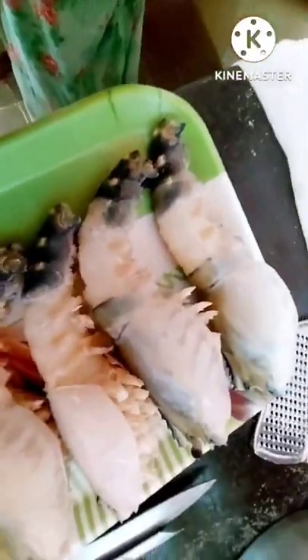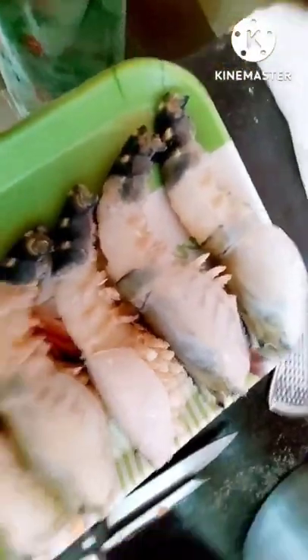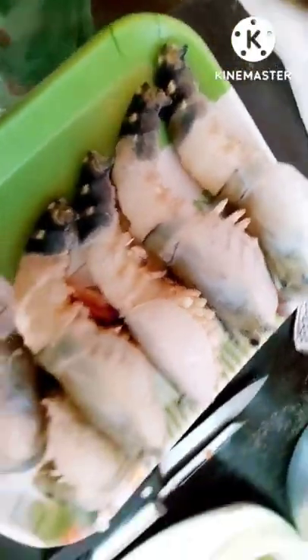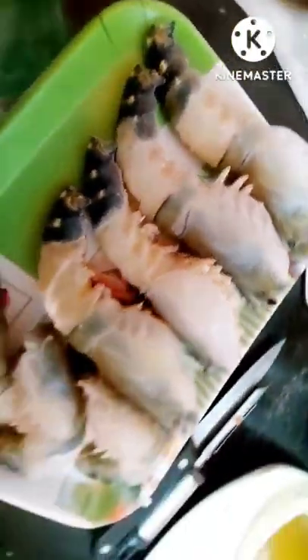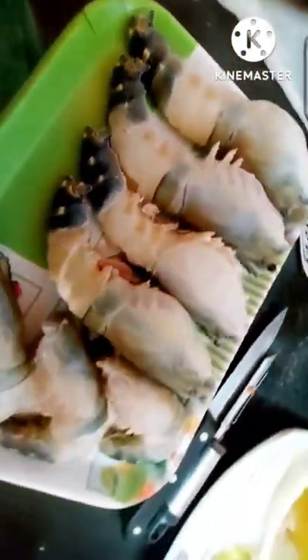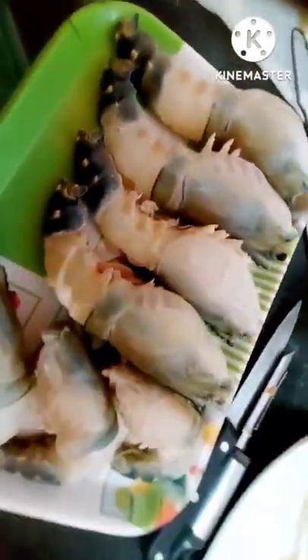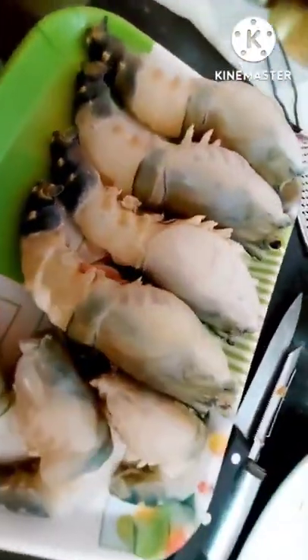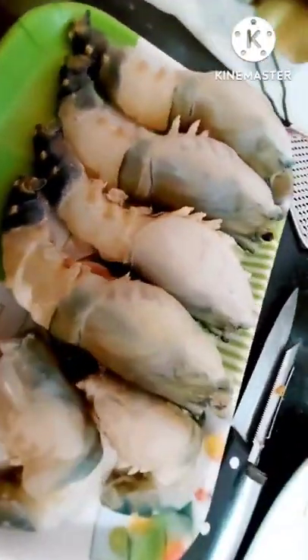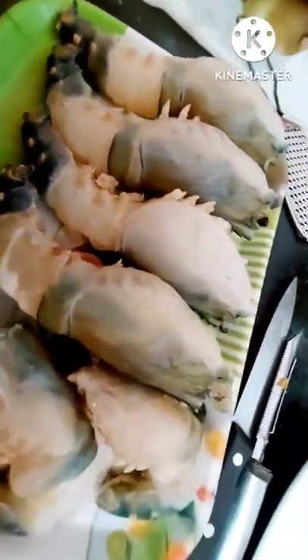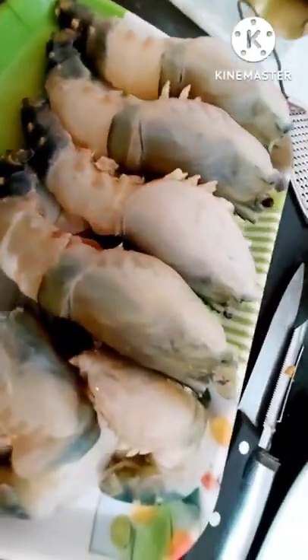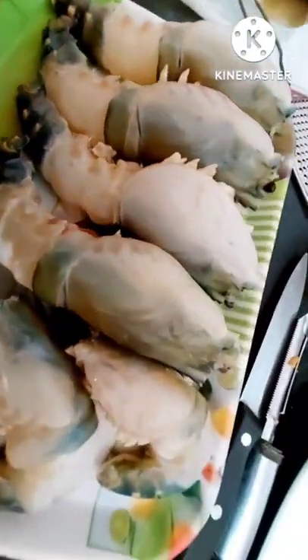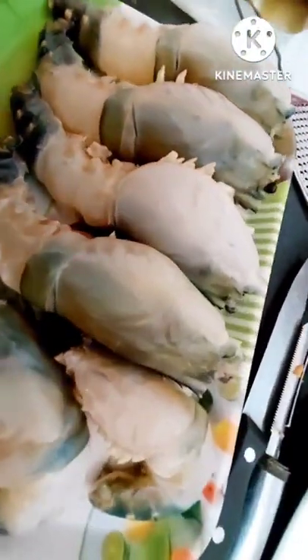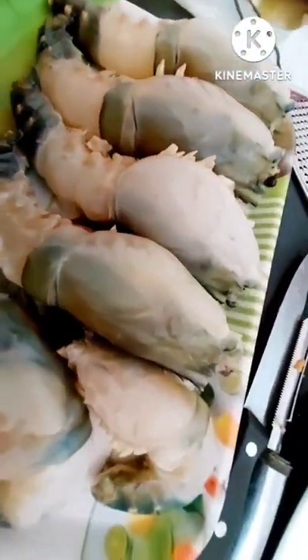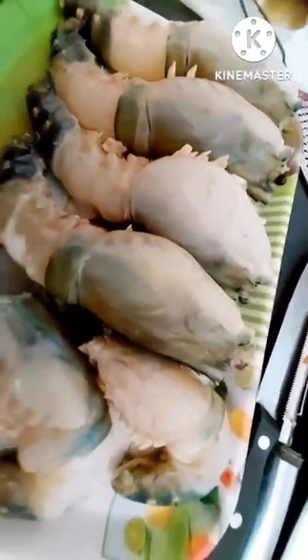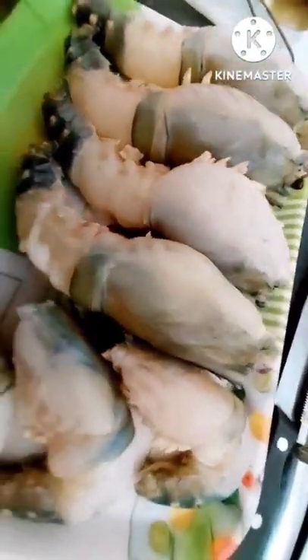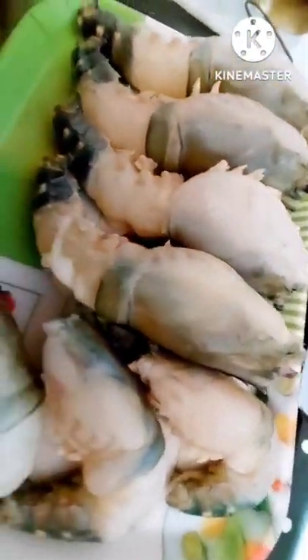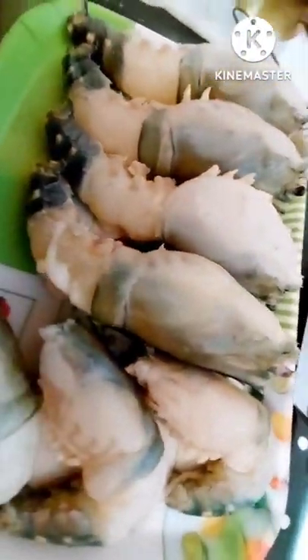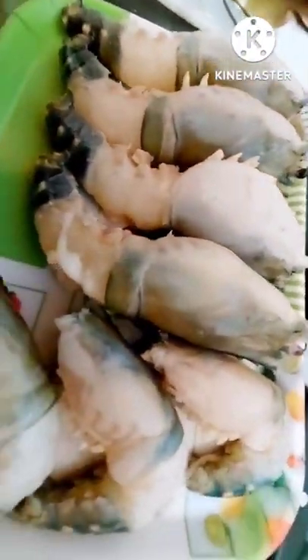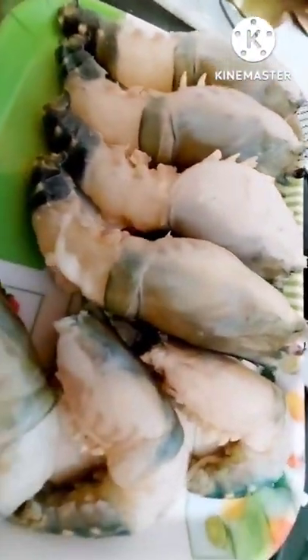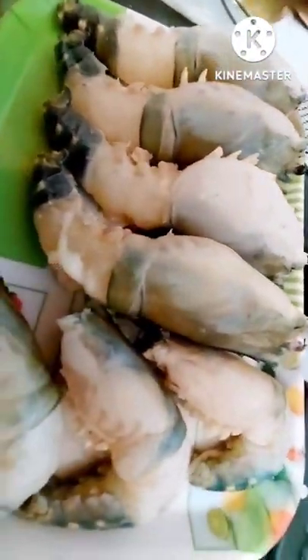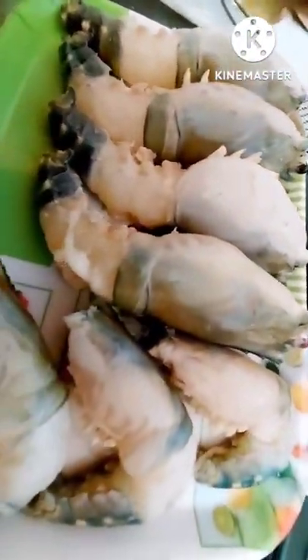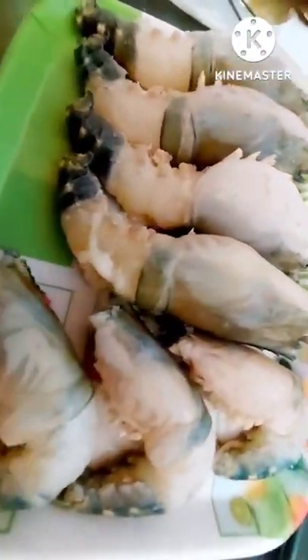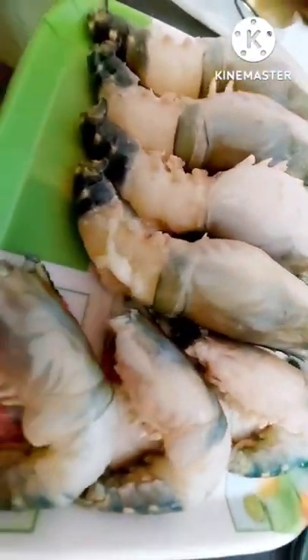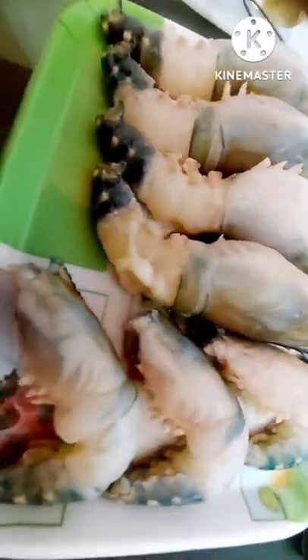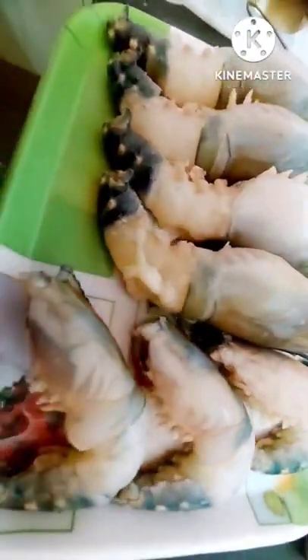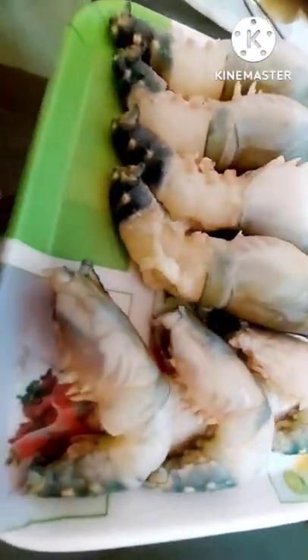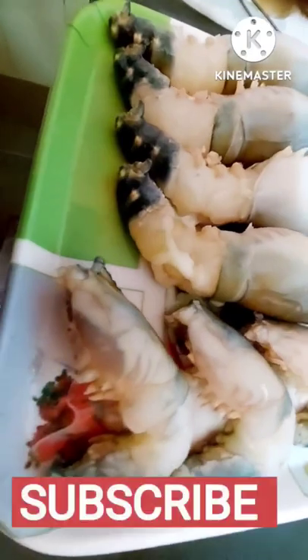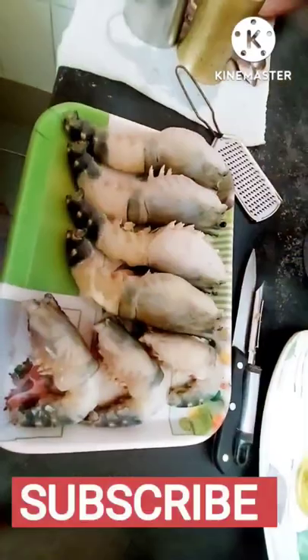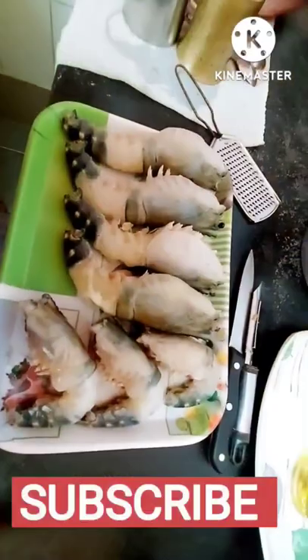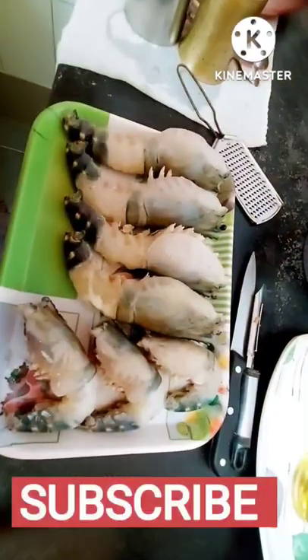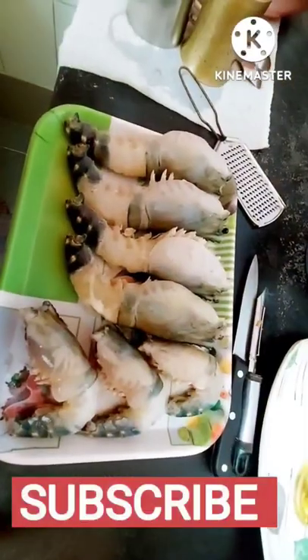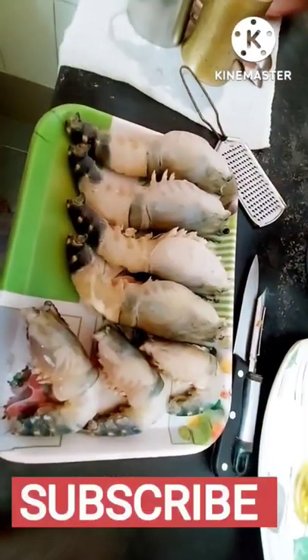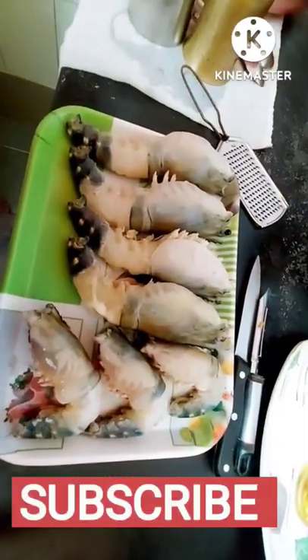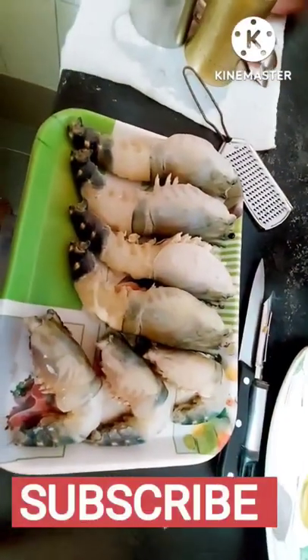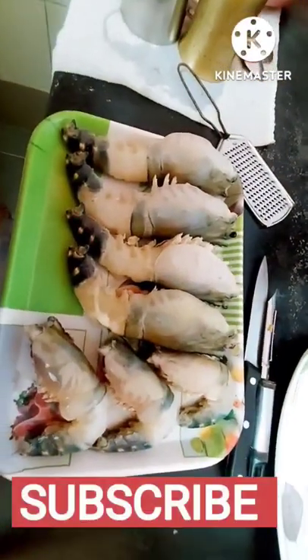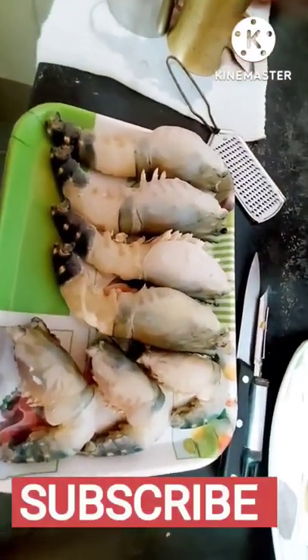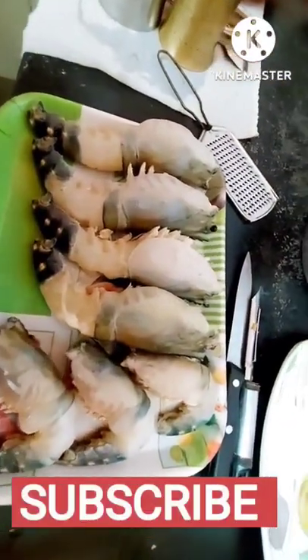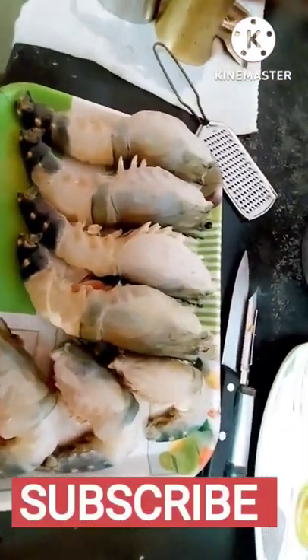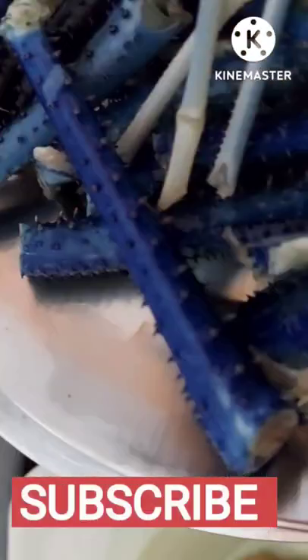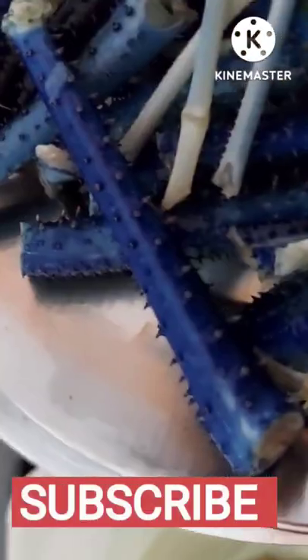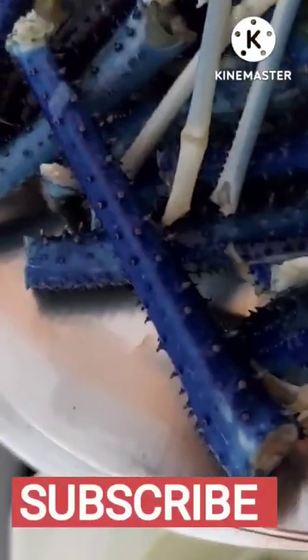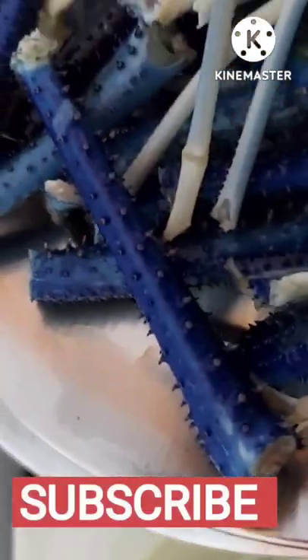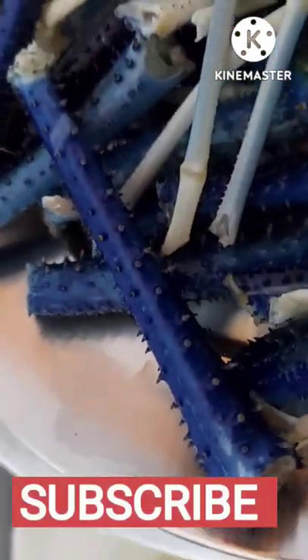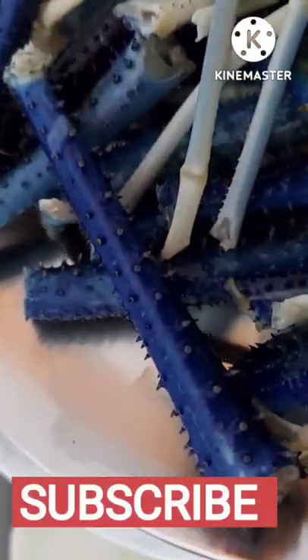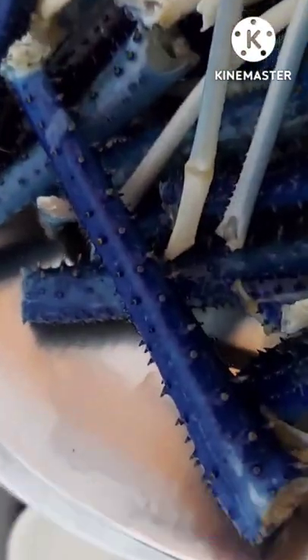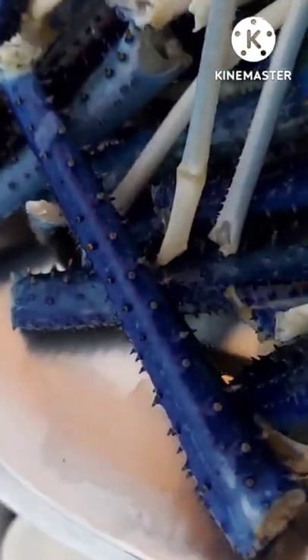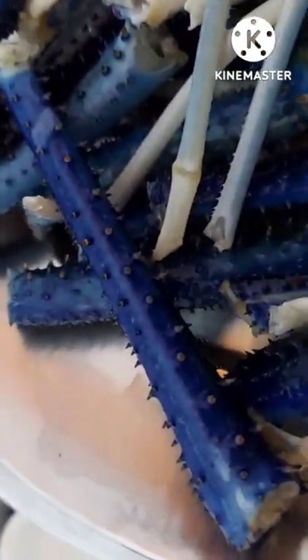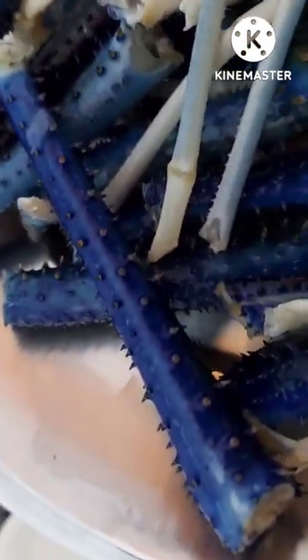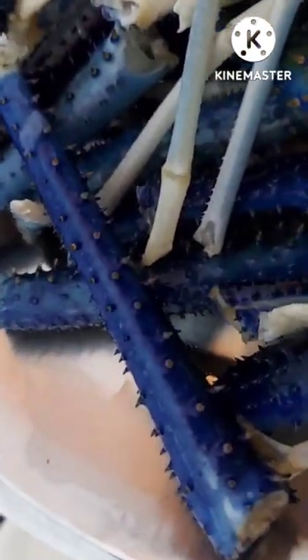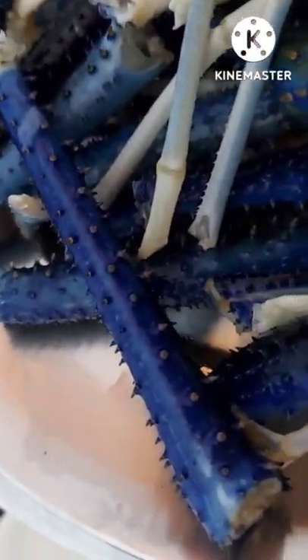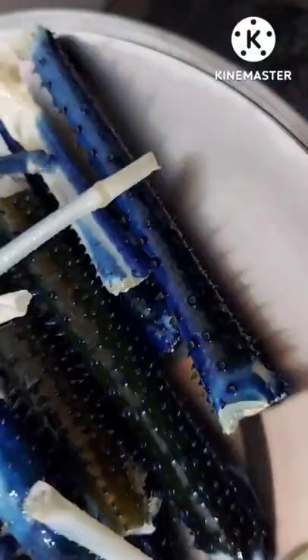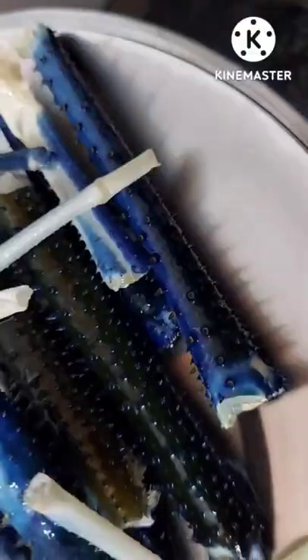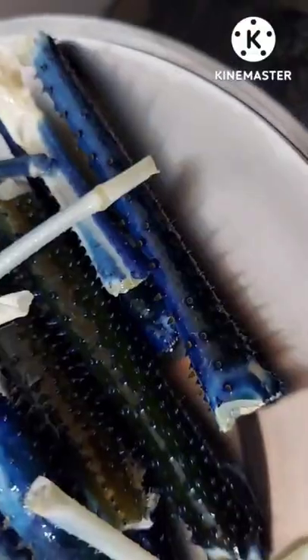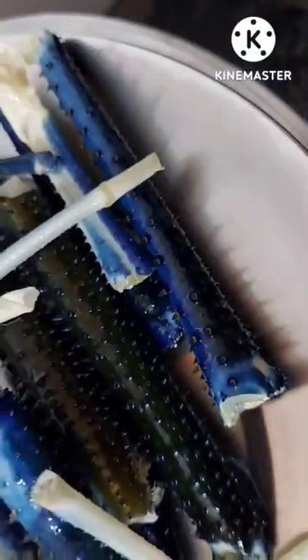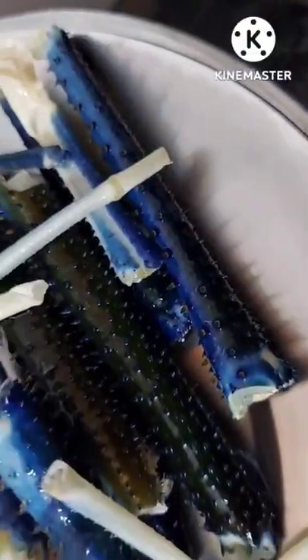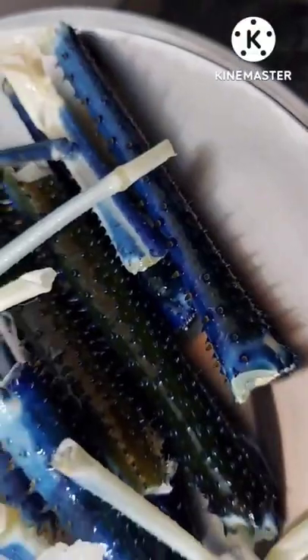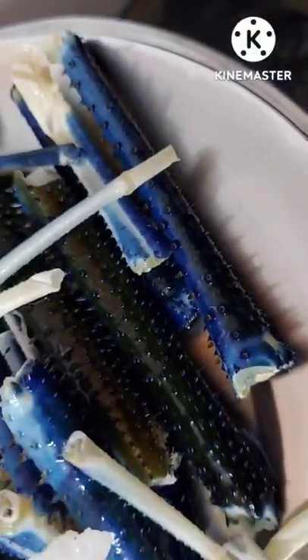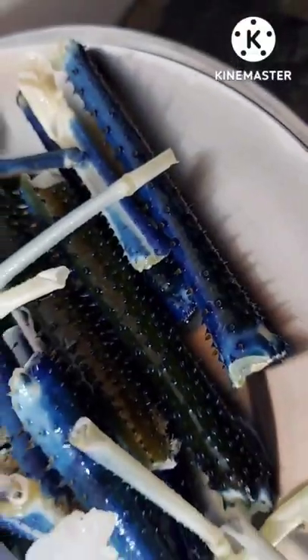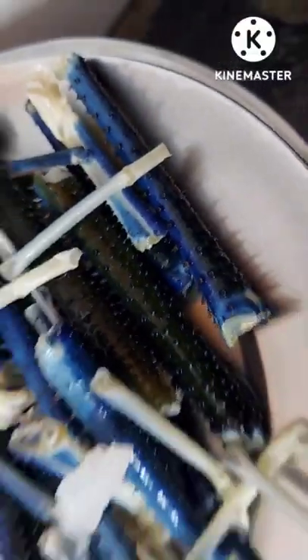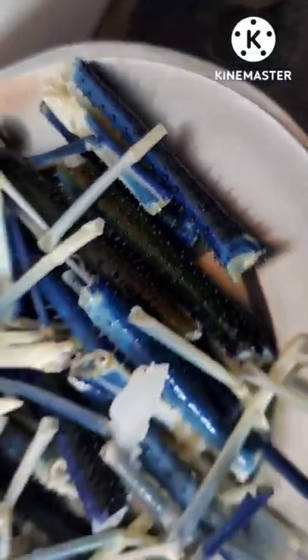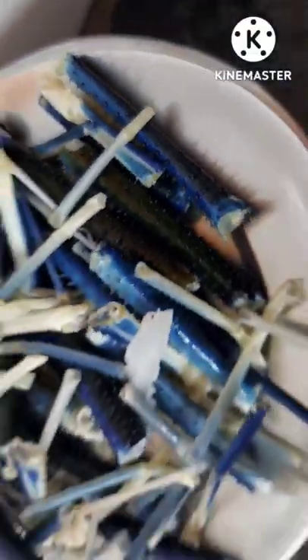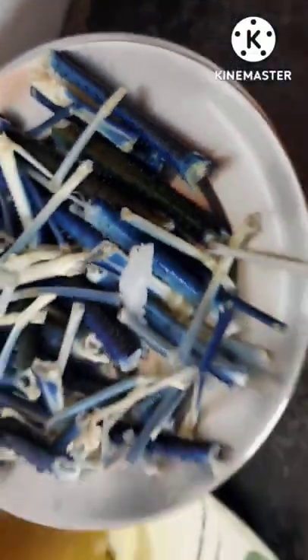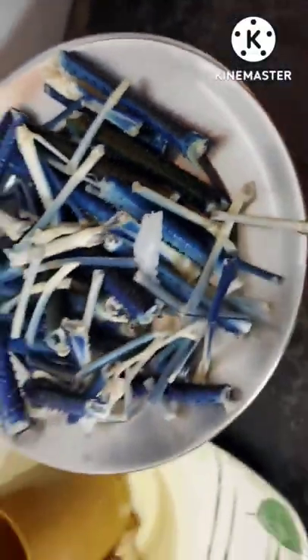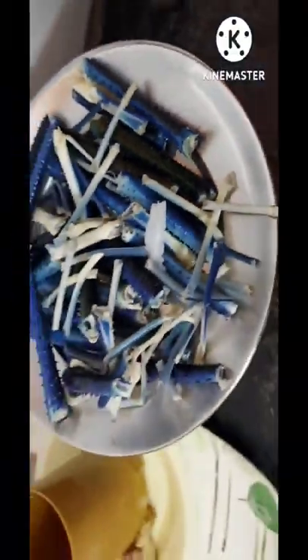She further washed the prawns in running water. See the spikes — they are also thoroughly washed.